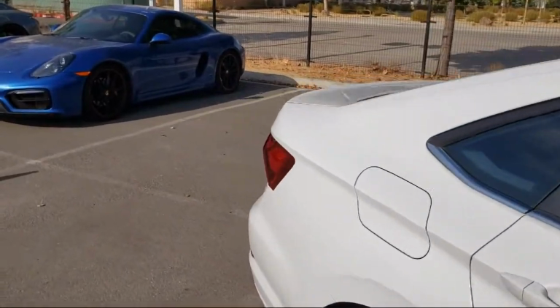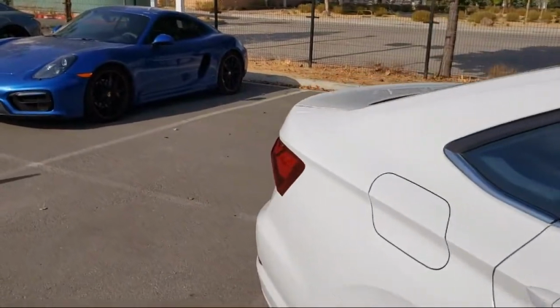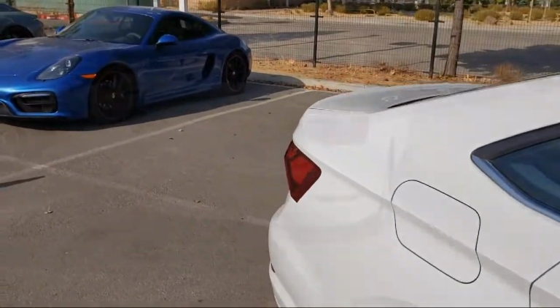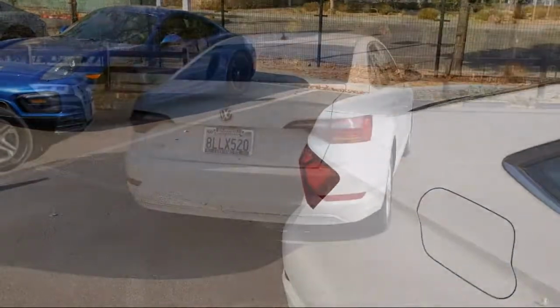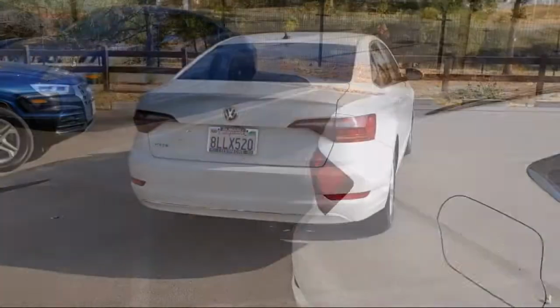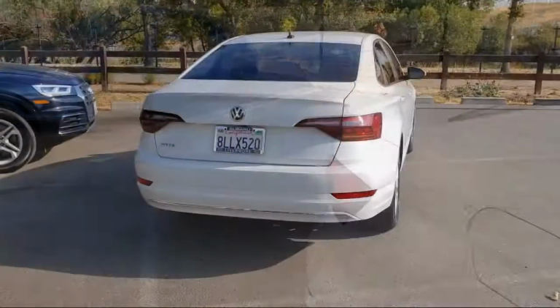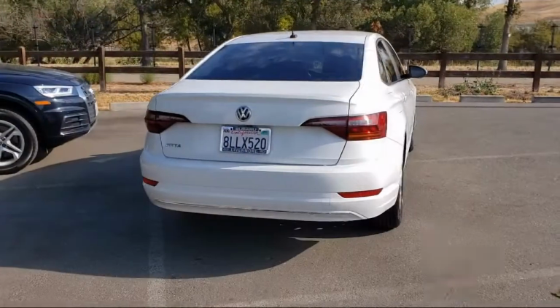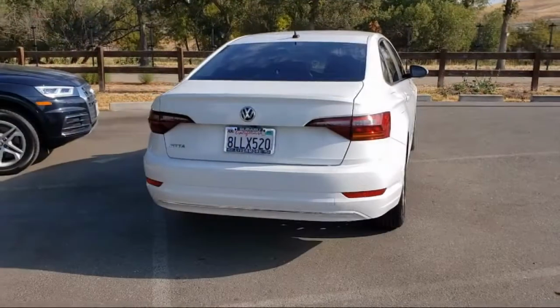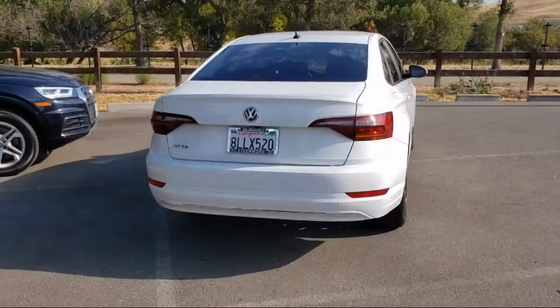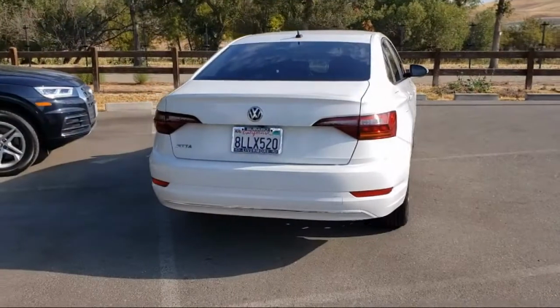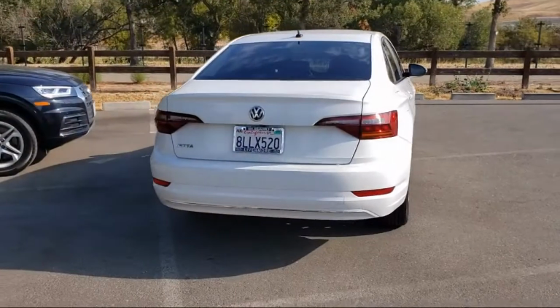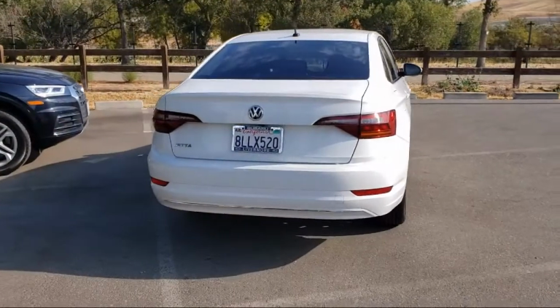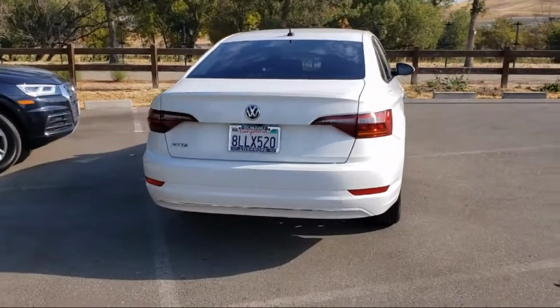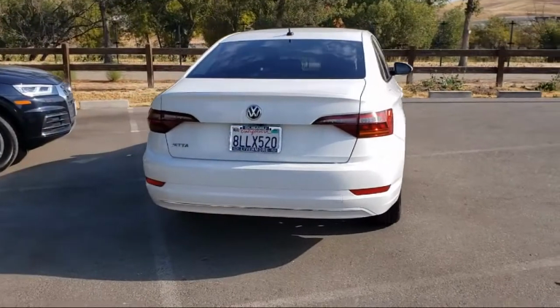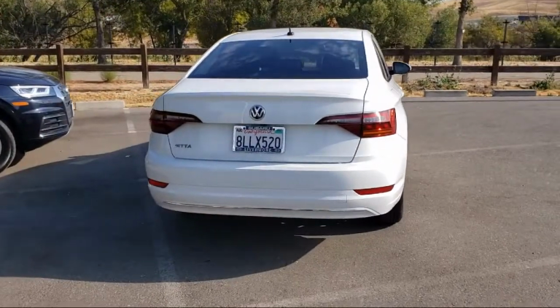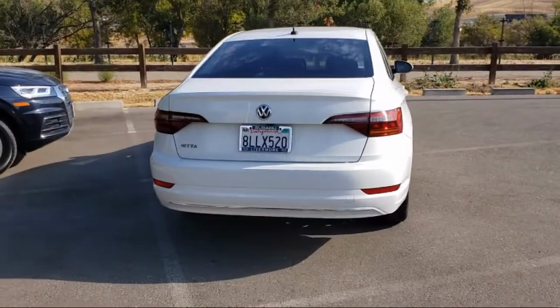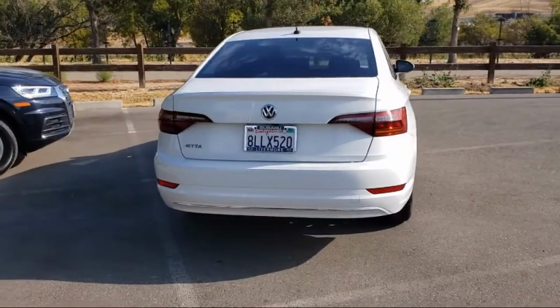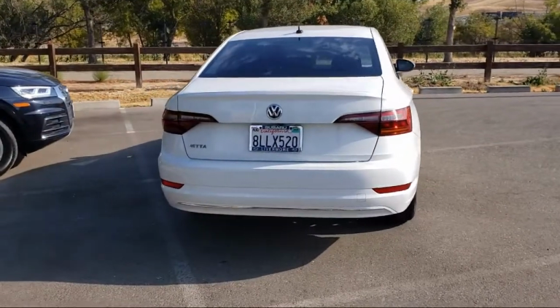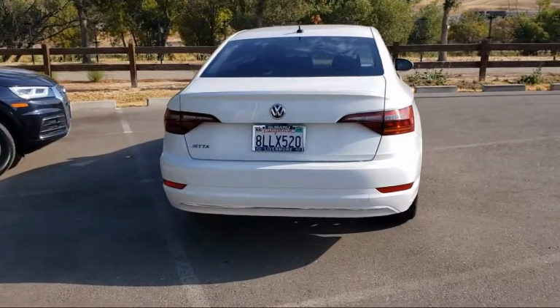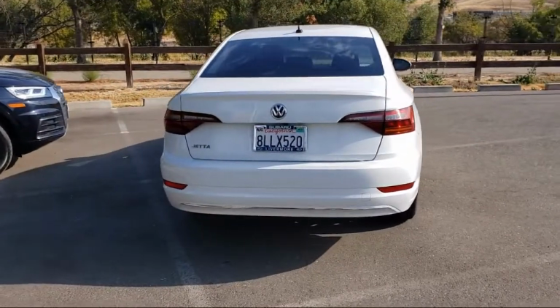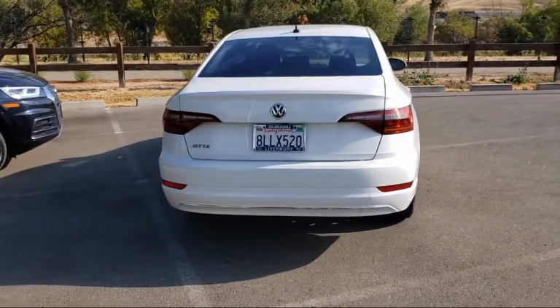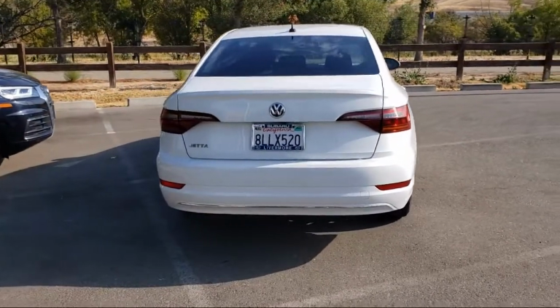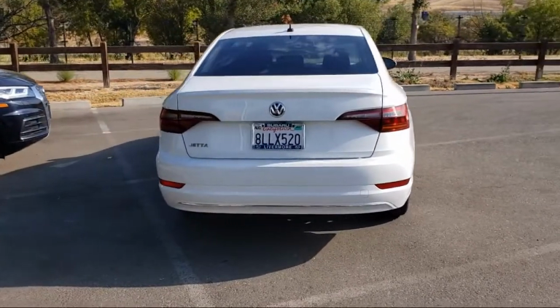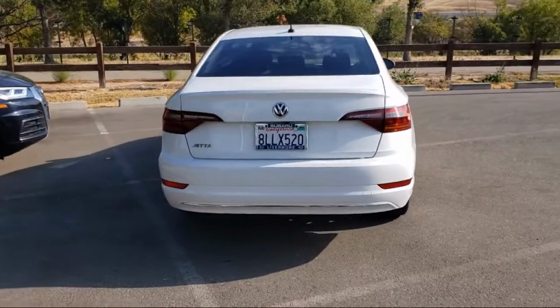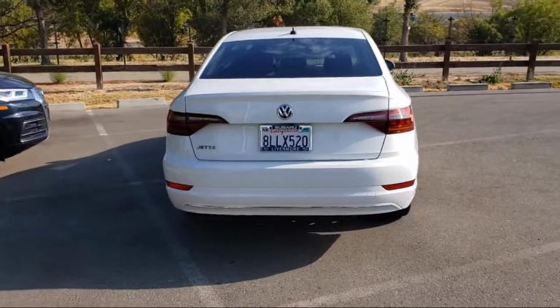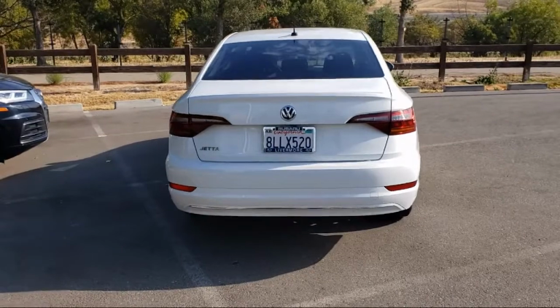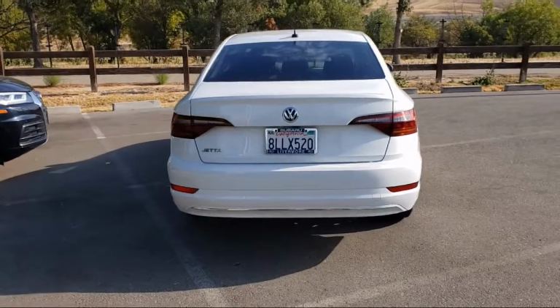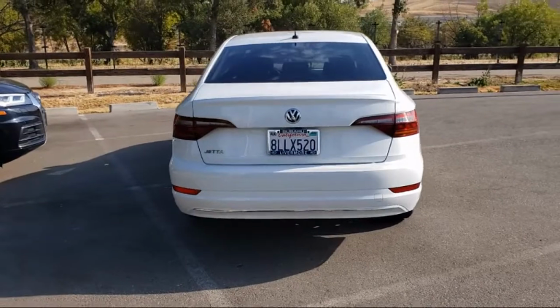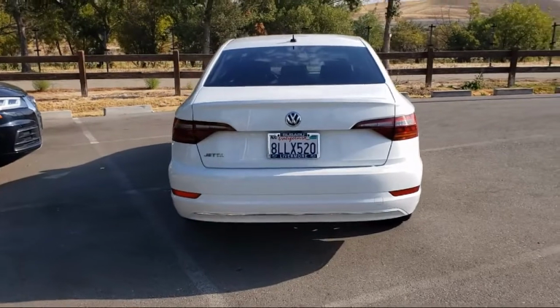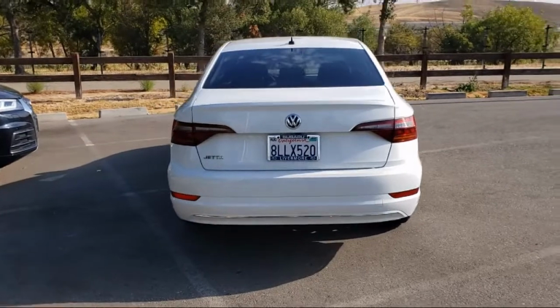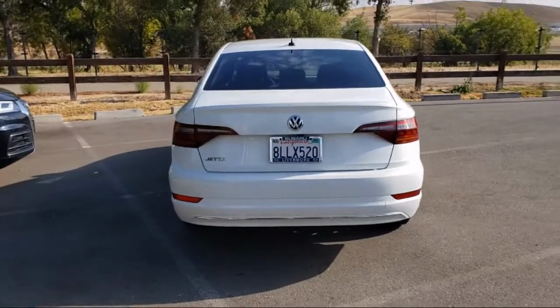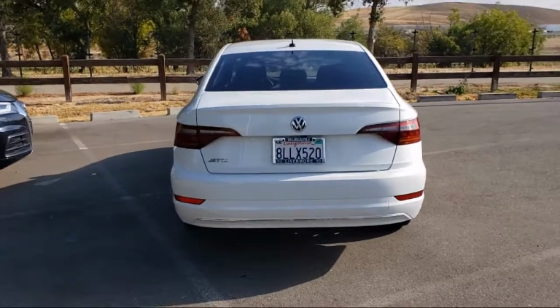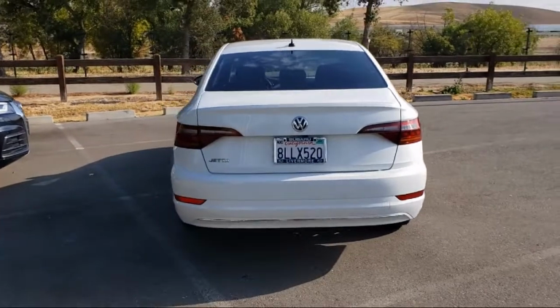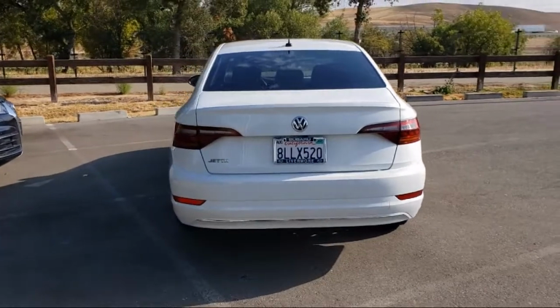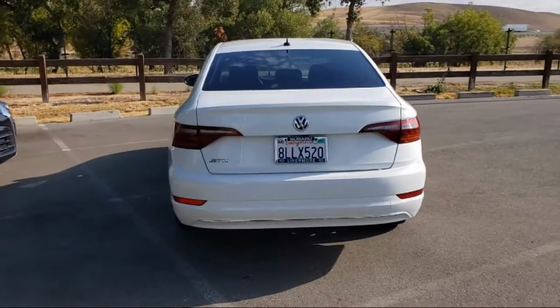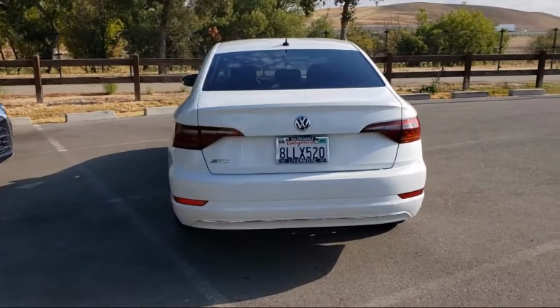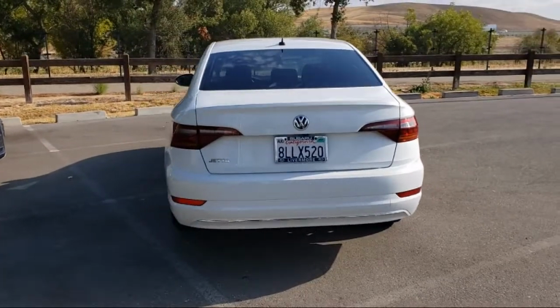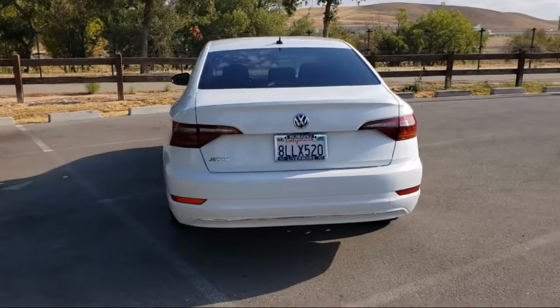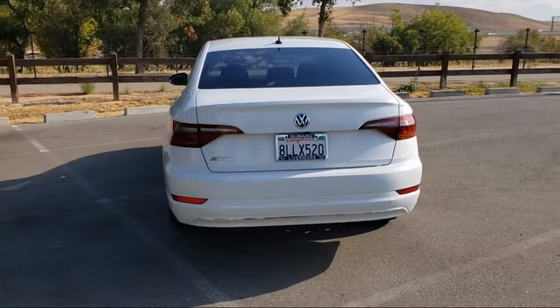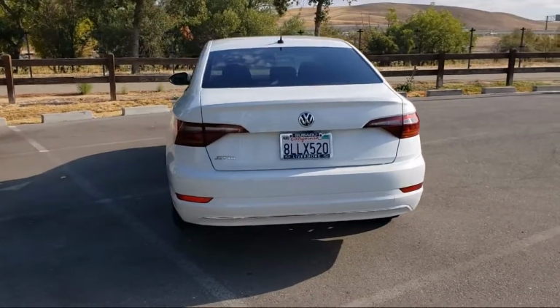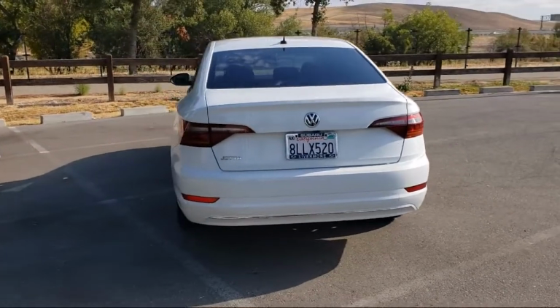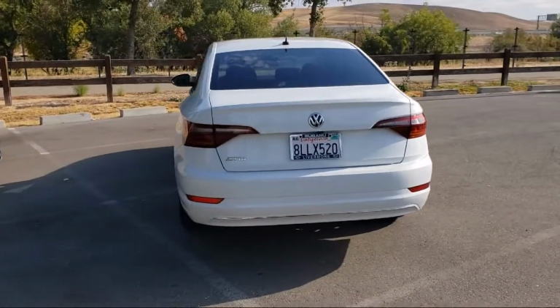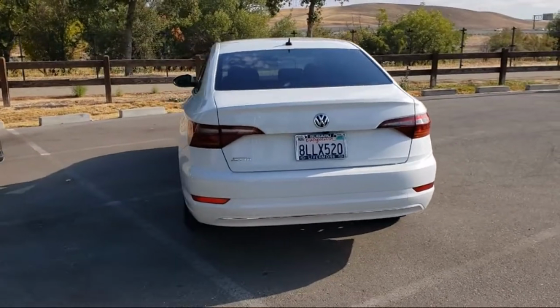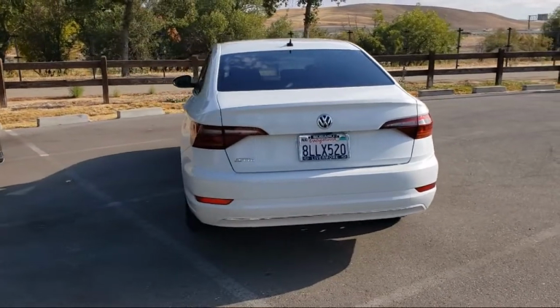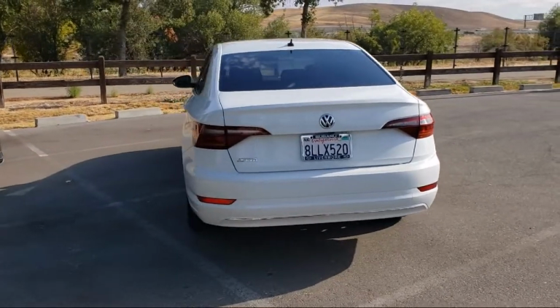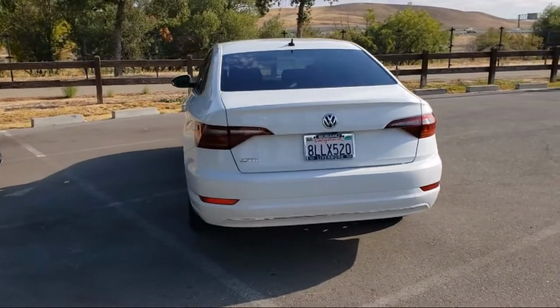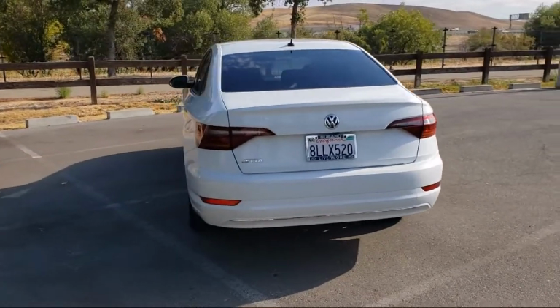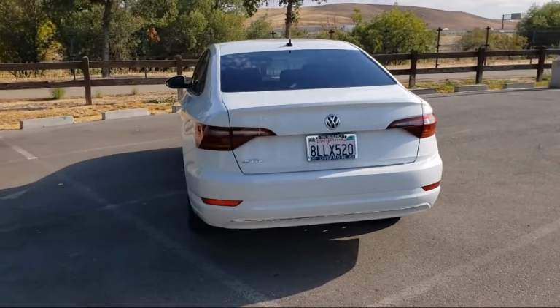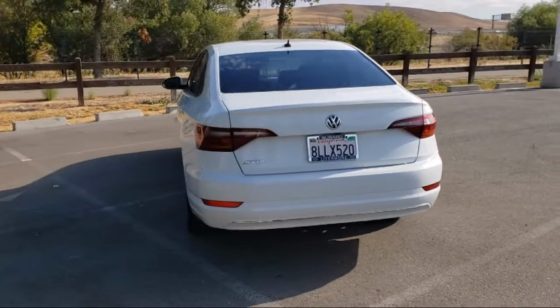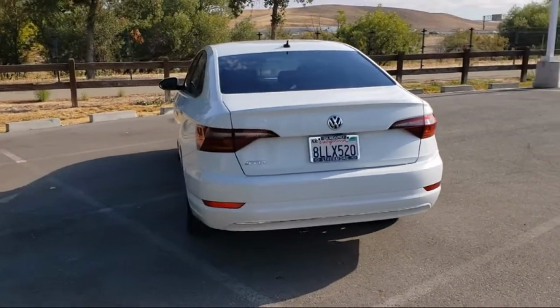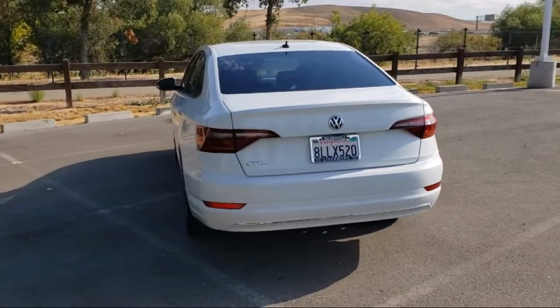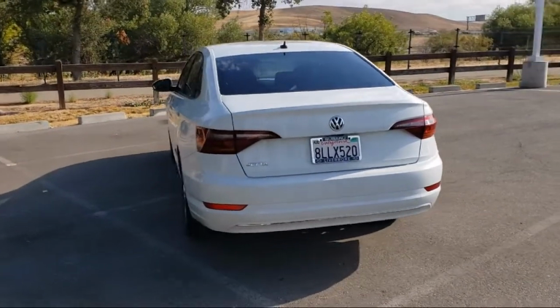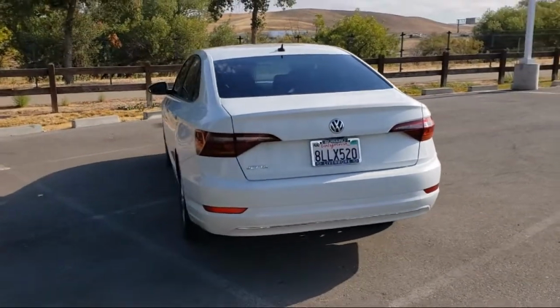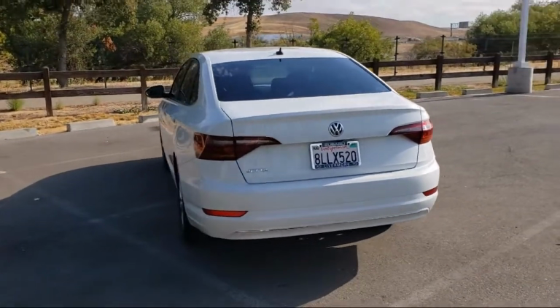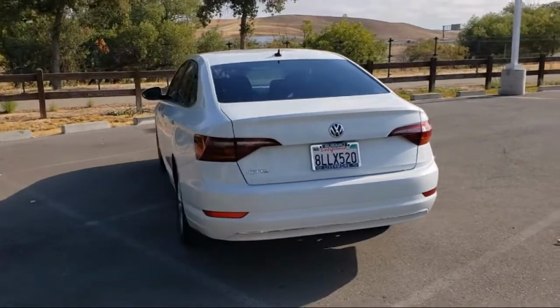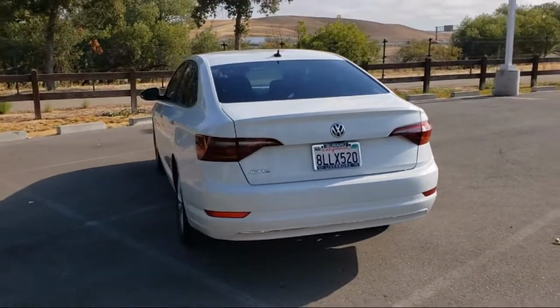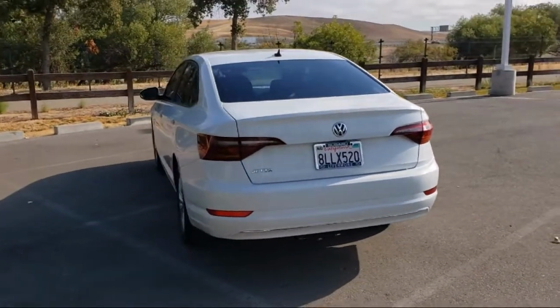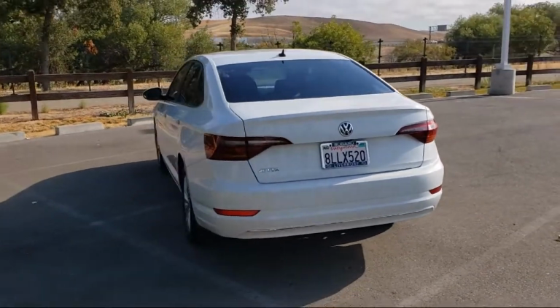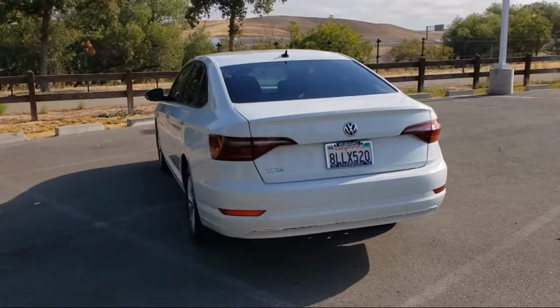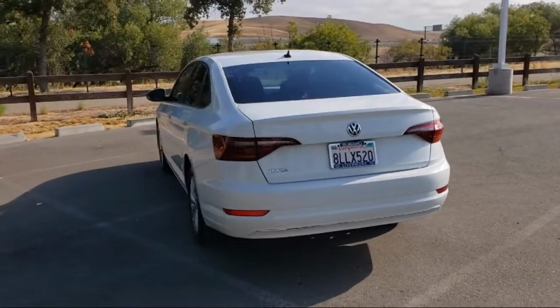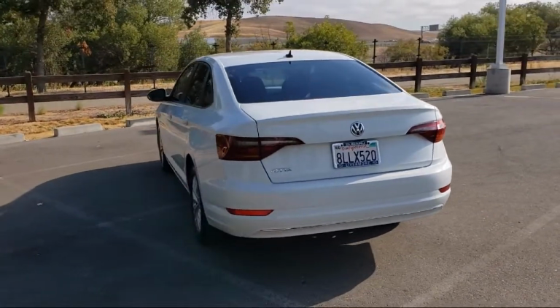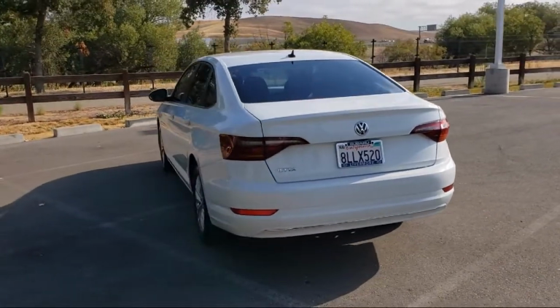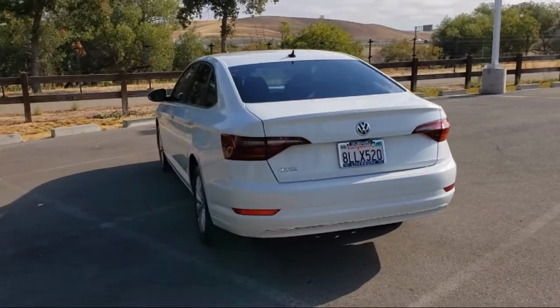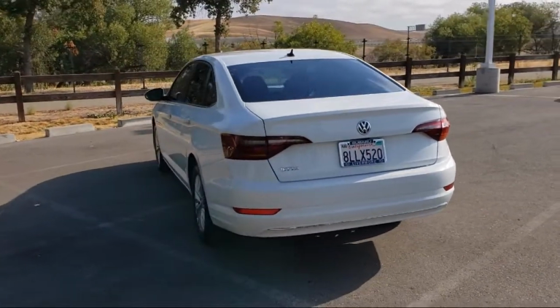It also features a tire pressure monitoring system, traction control, power windows, and has less than 30,000 miles on the odometer.